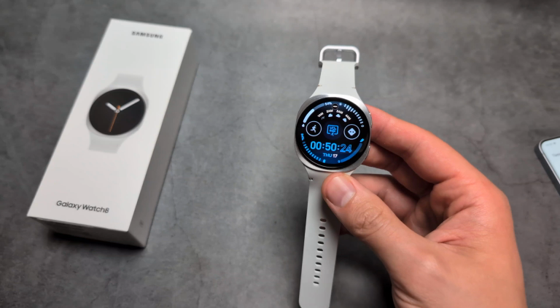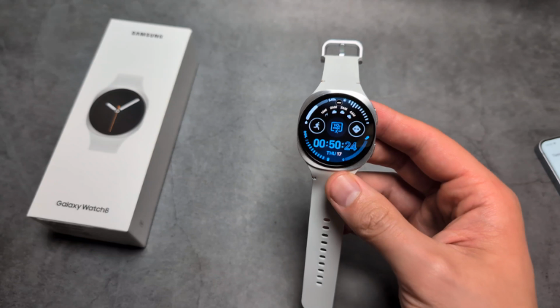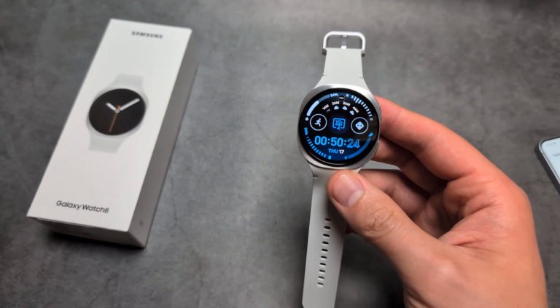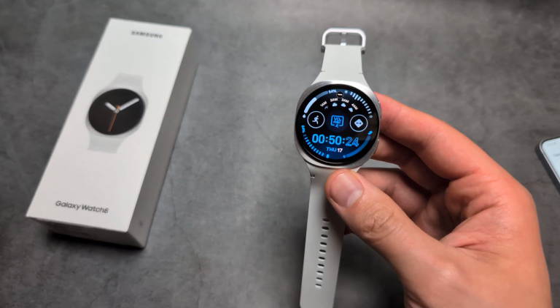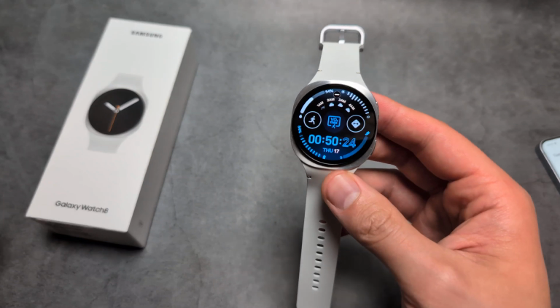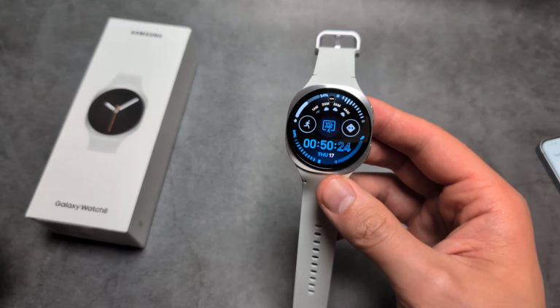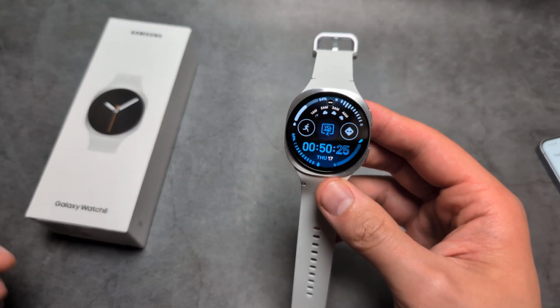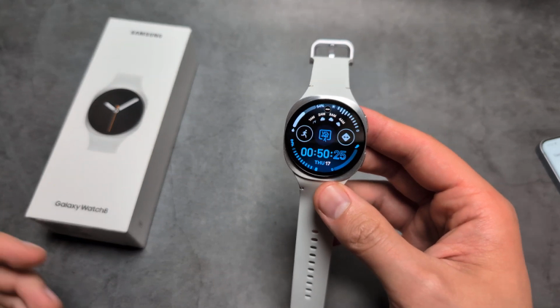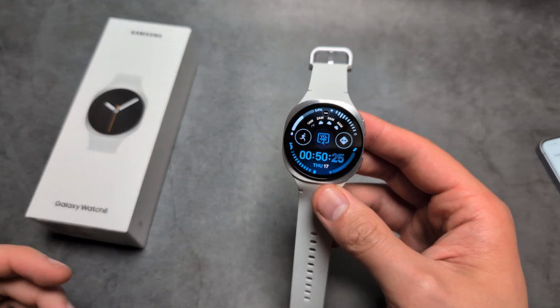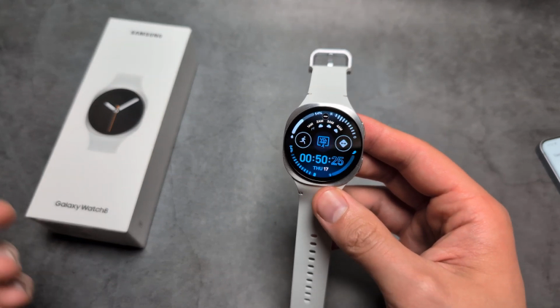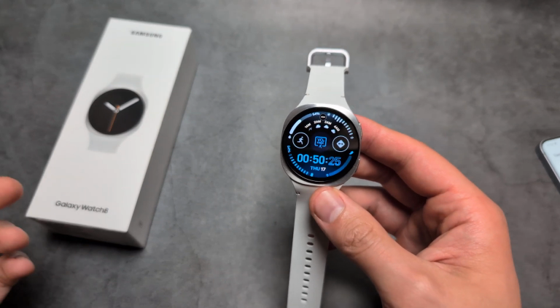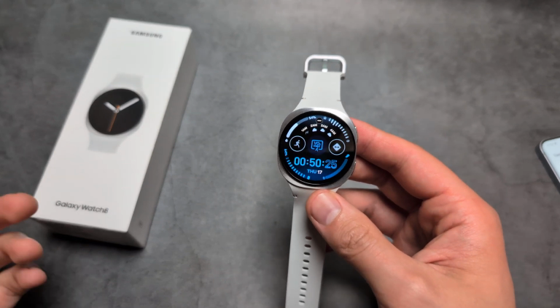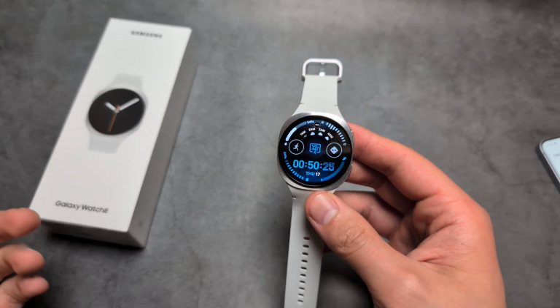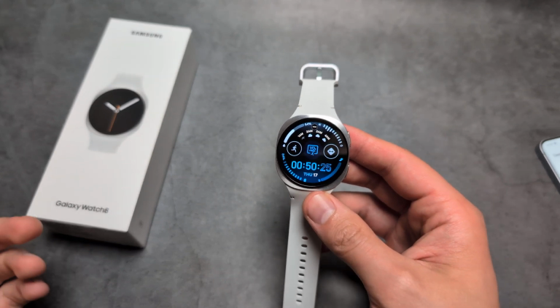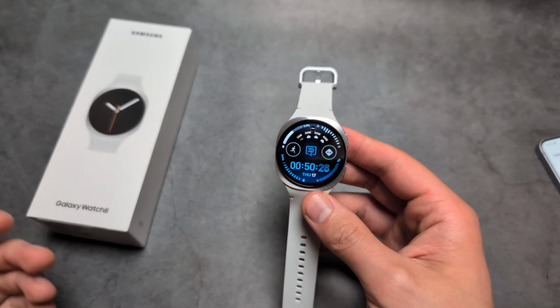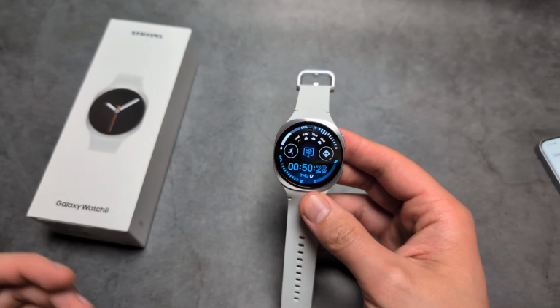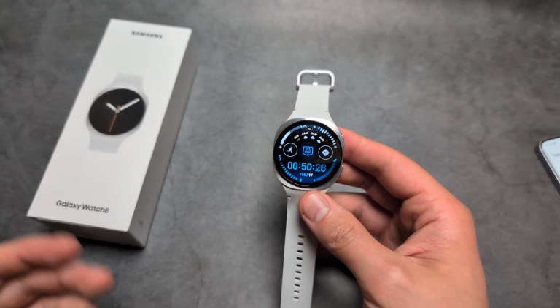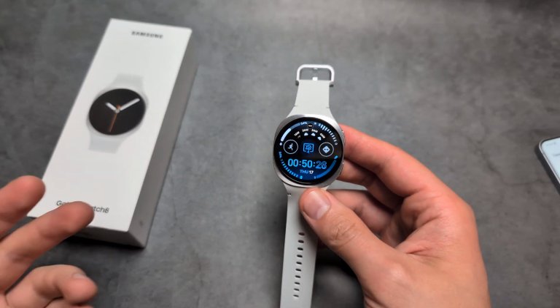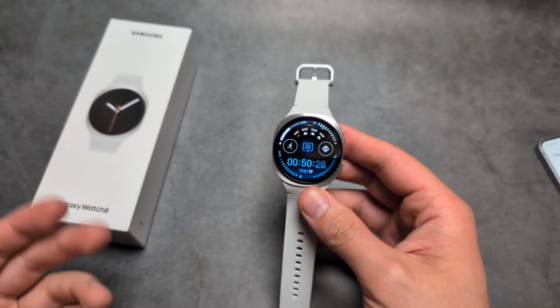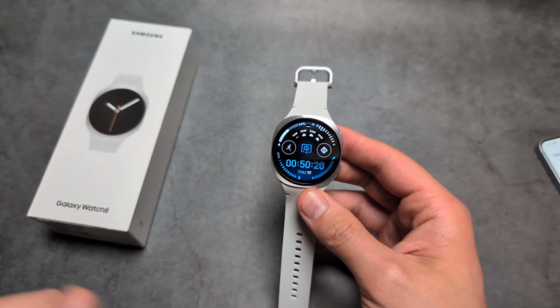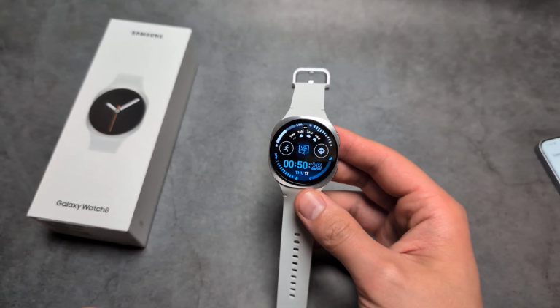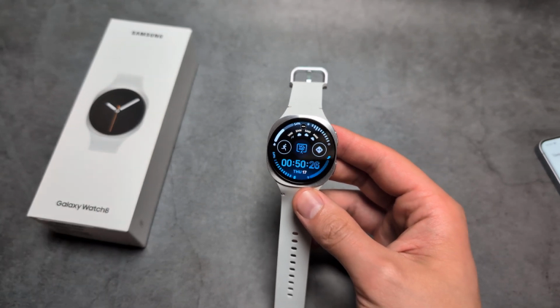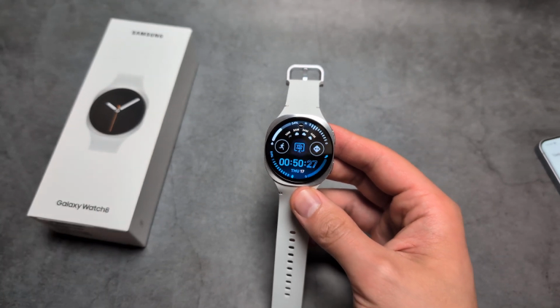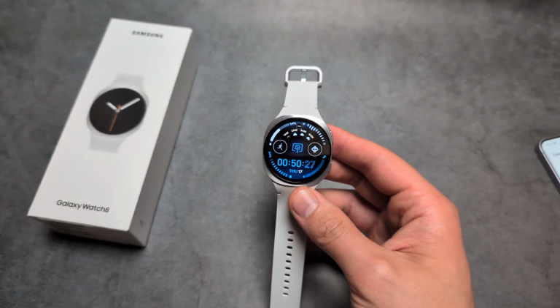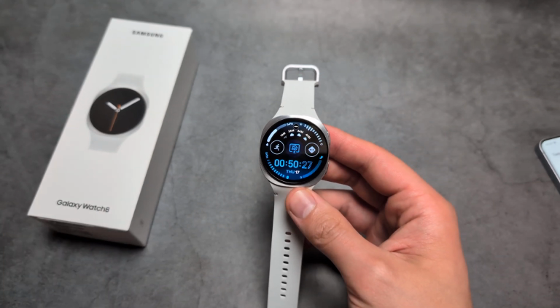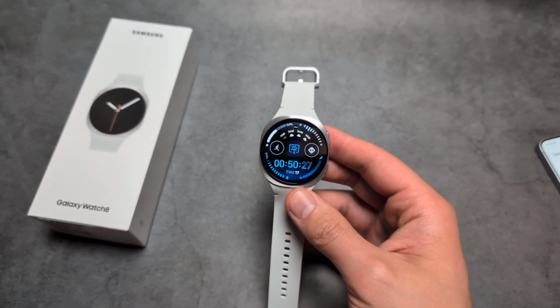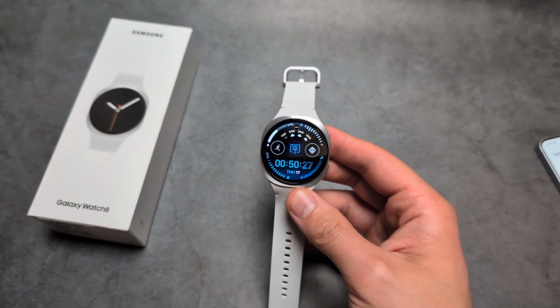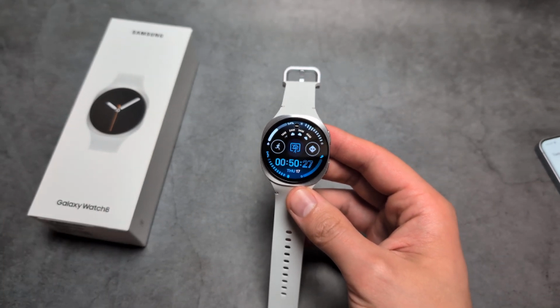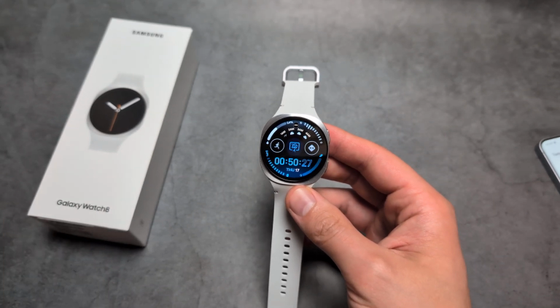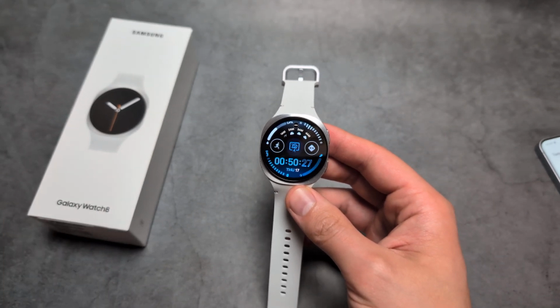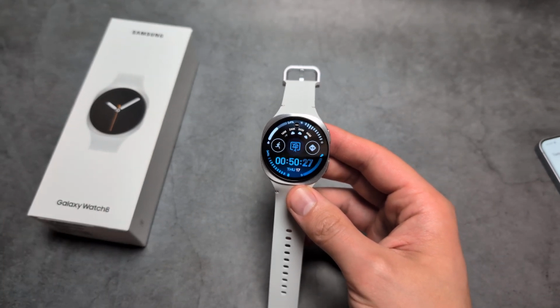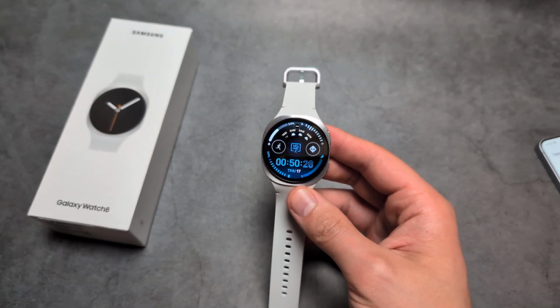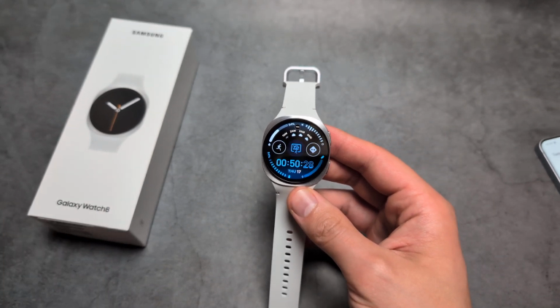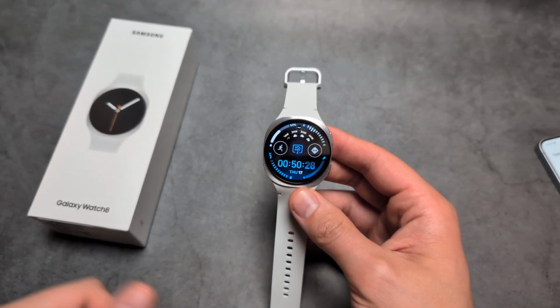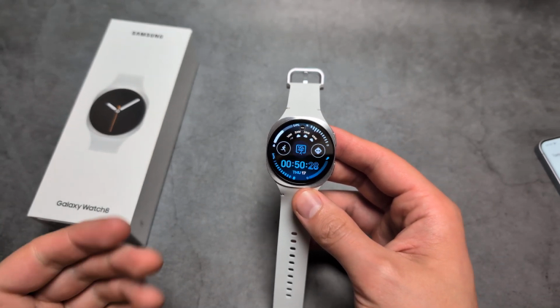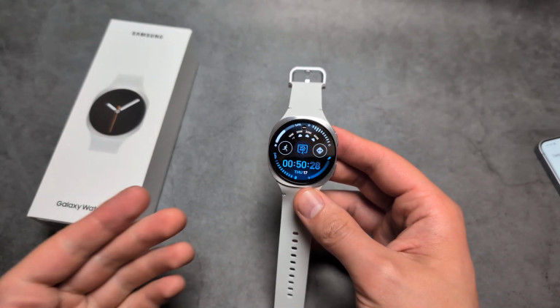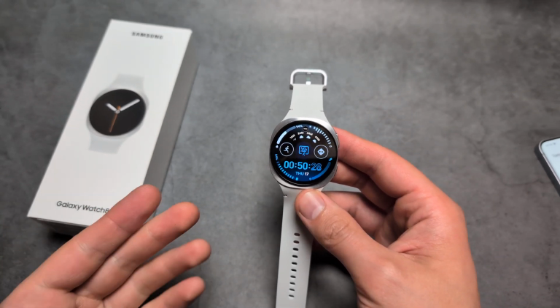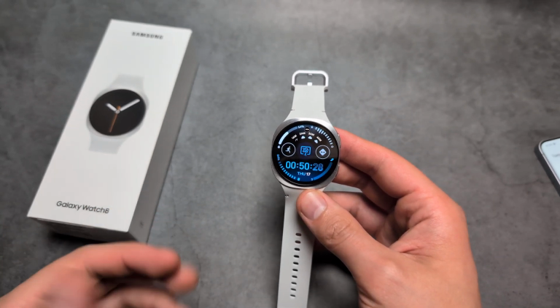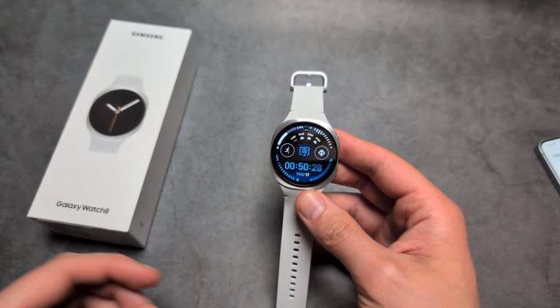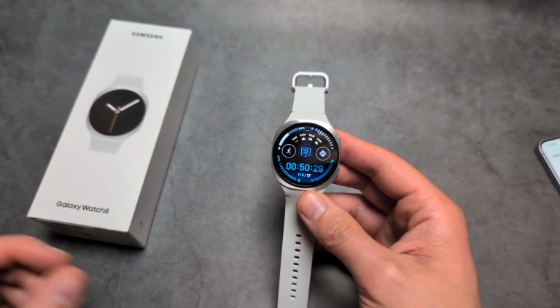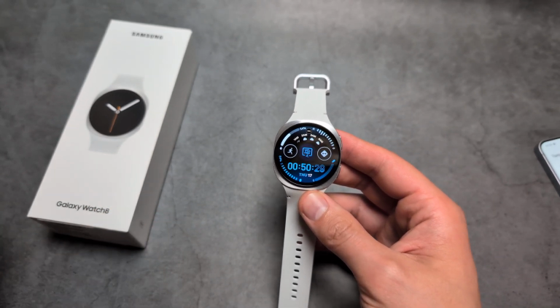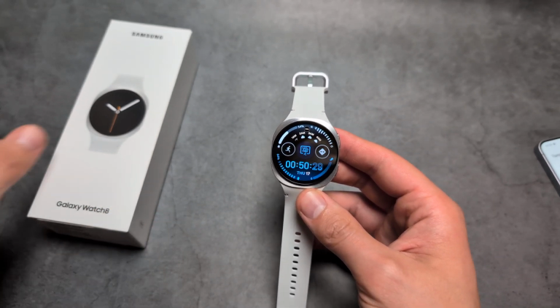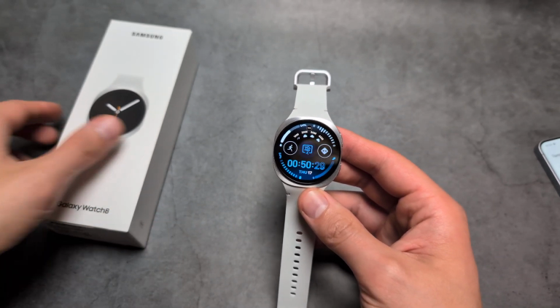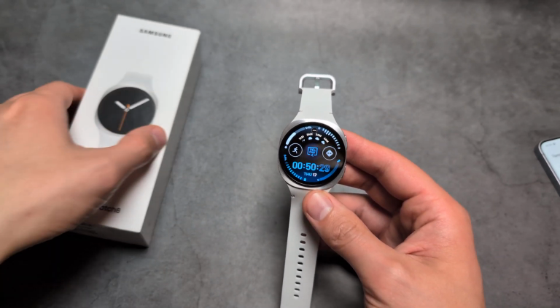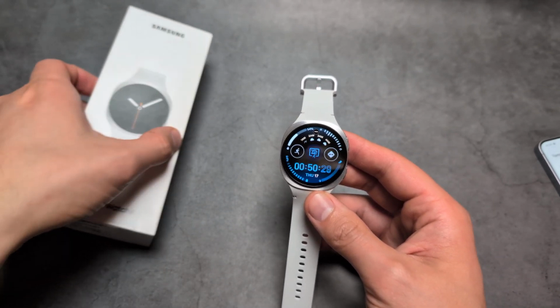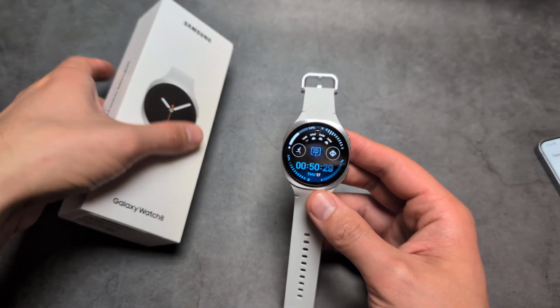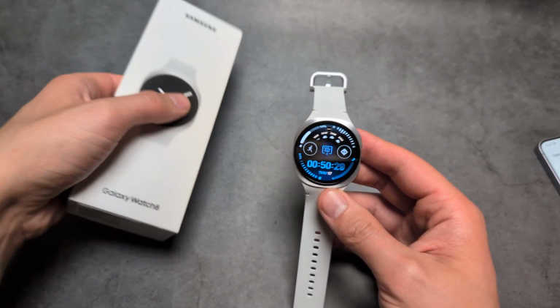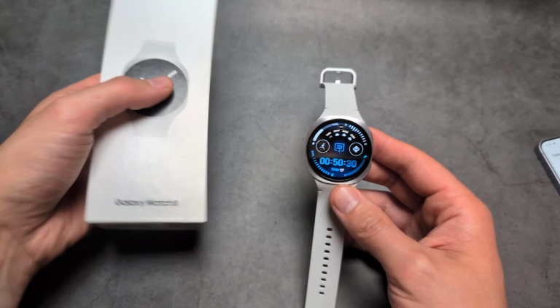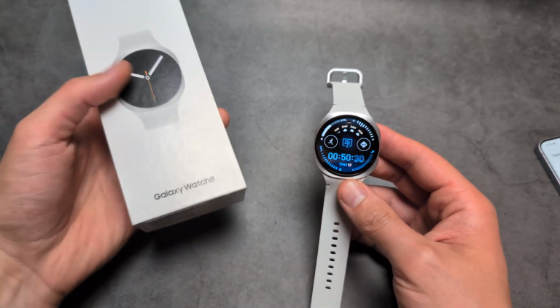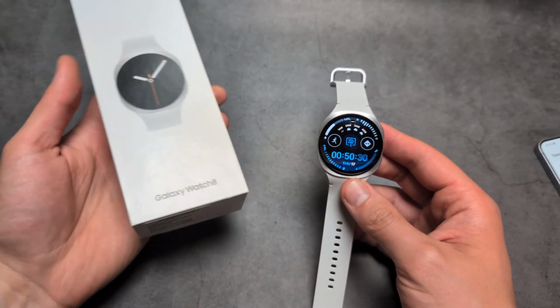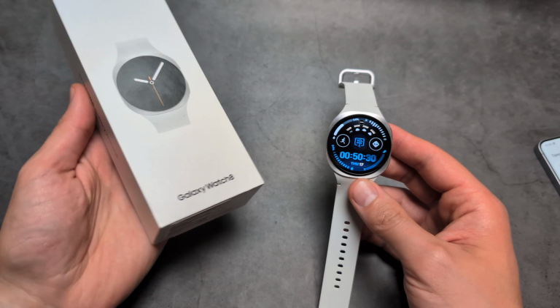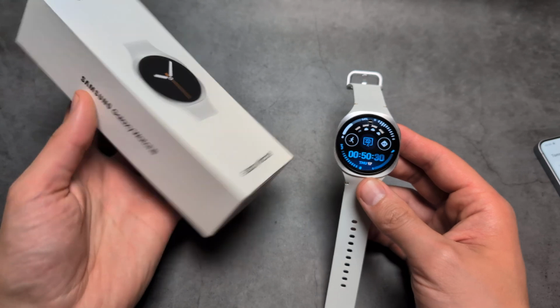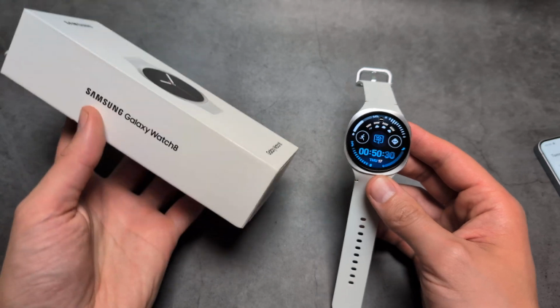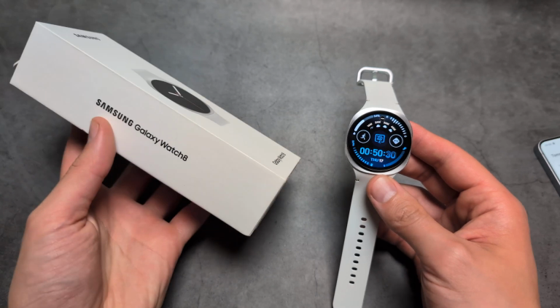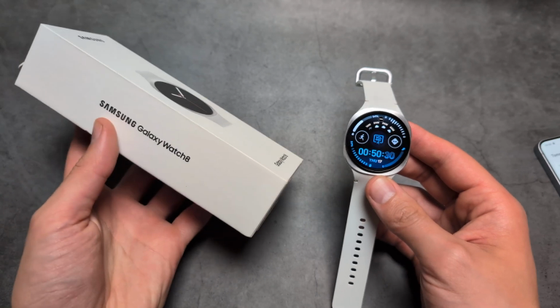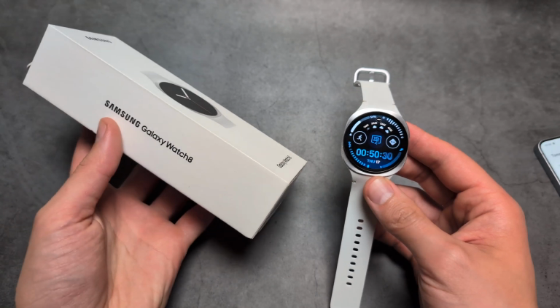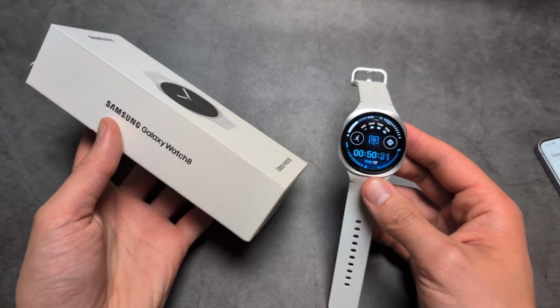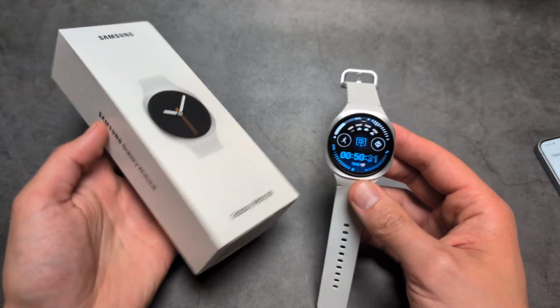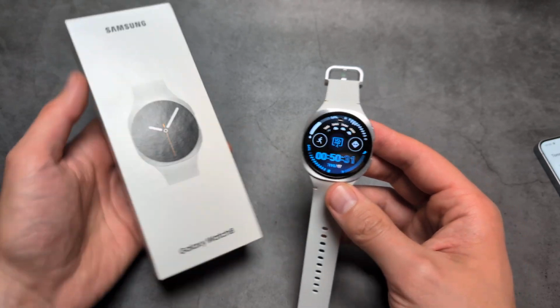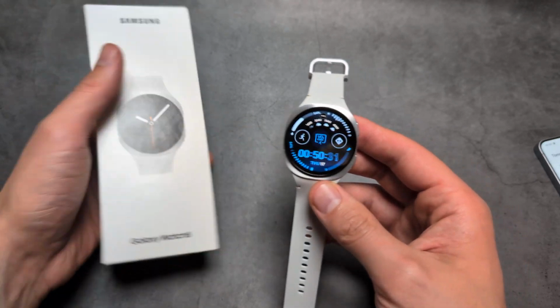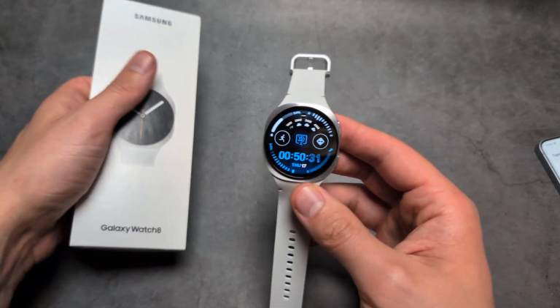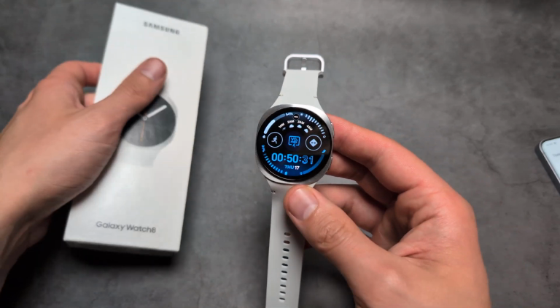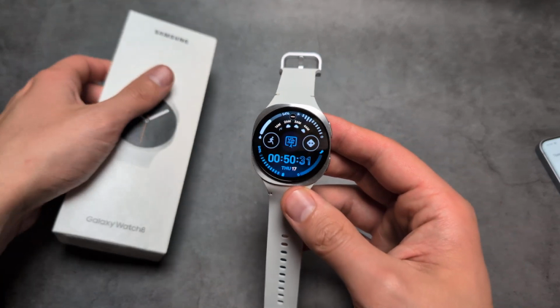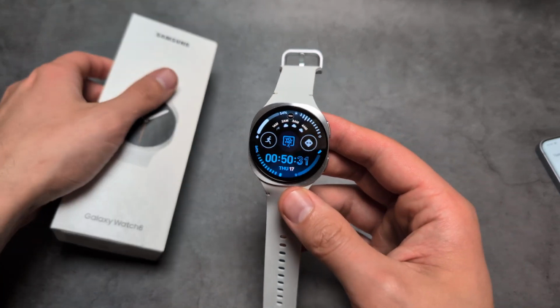Let me show you how to use and set up your Emergency SOS and also fall detection on your Samsung Galaxy Watch 8.